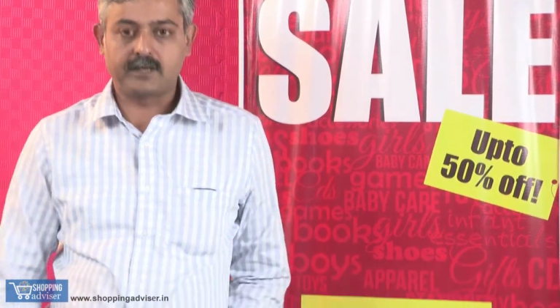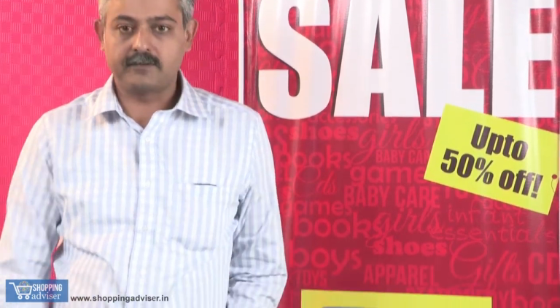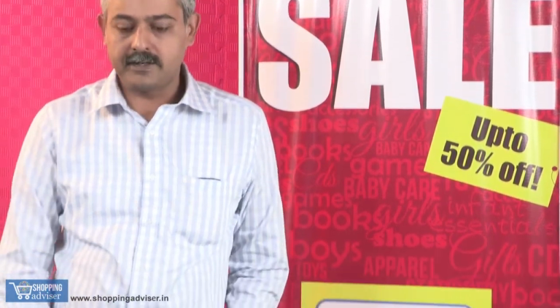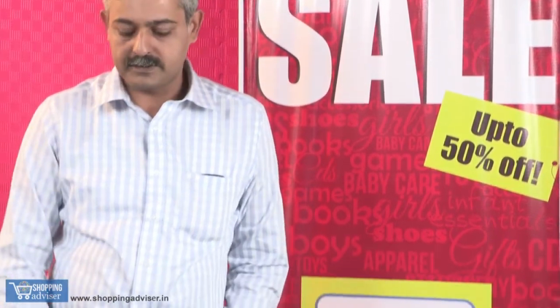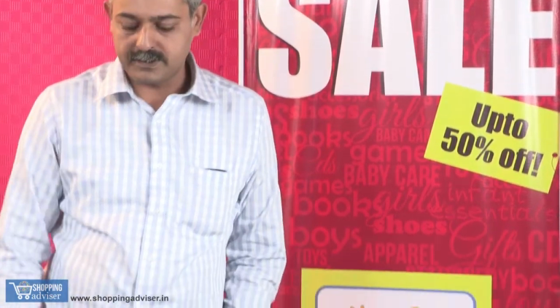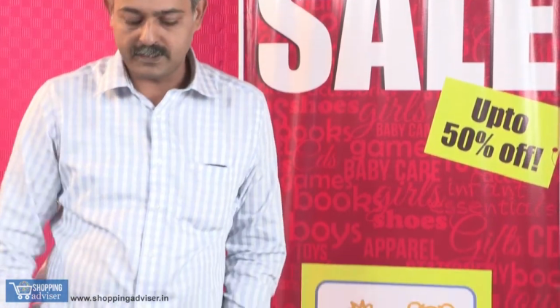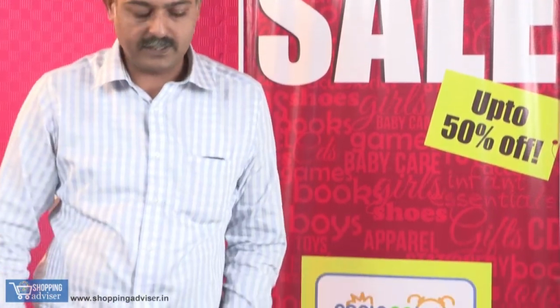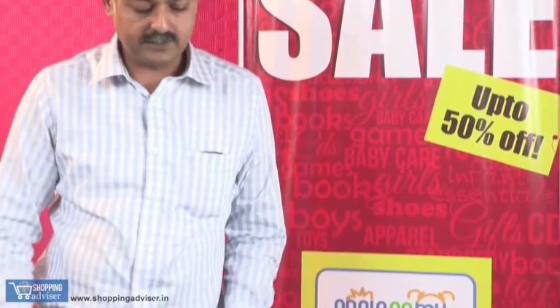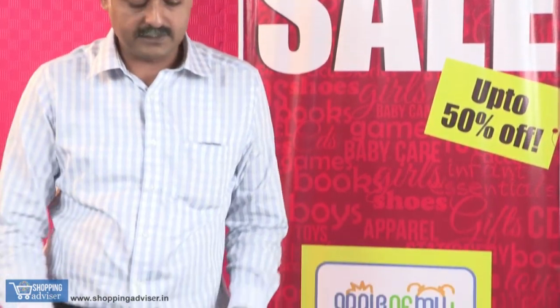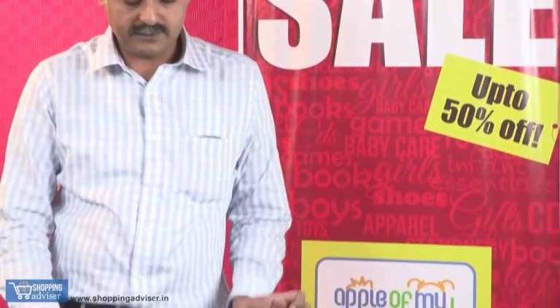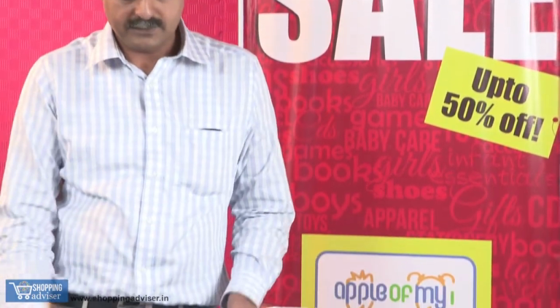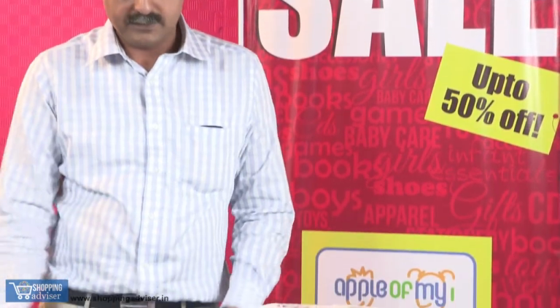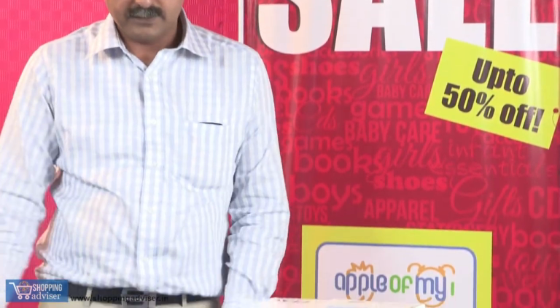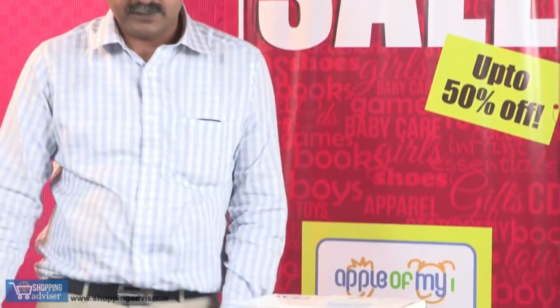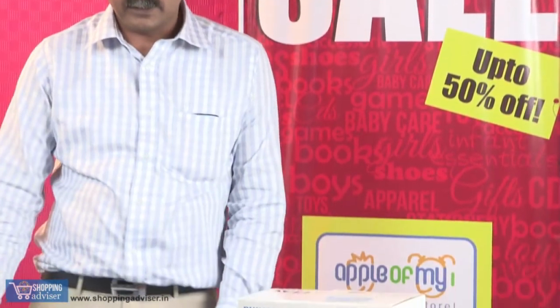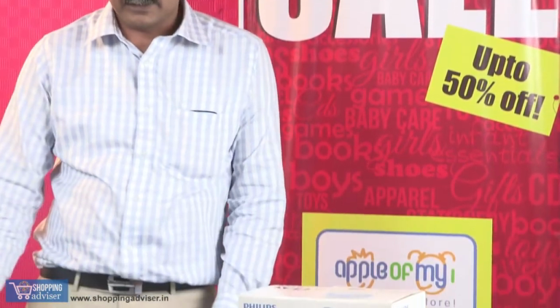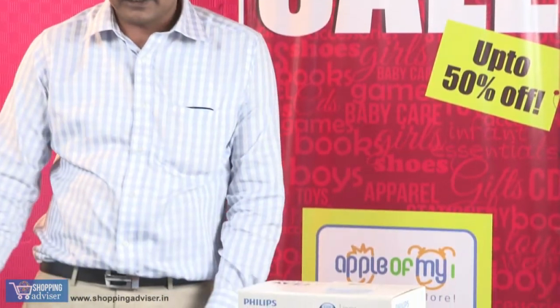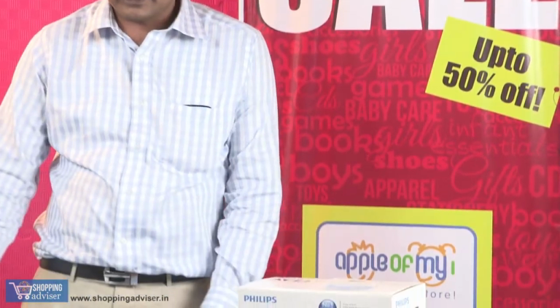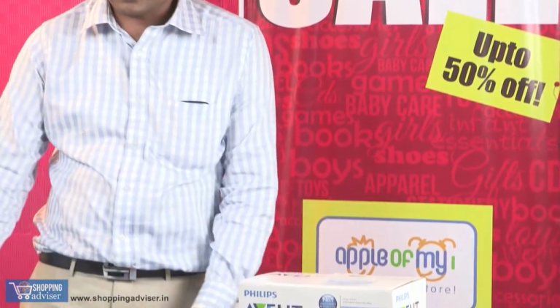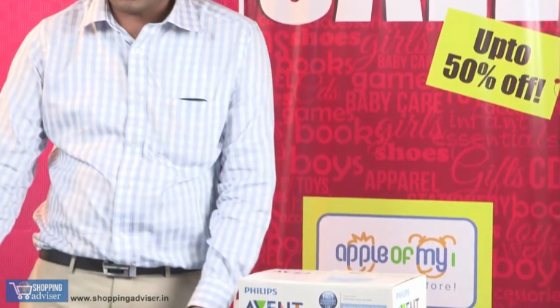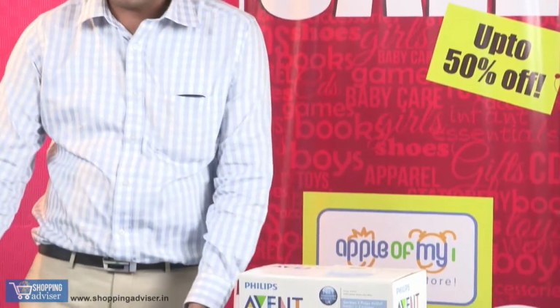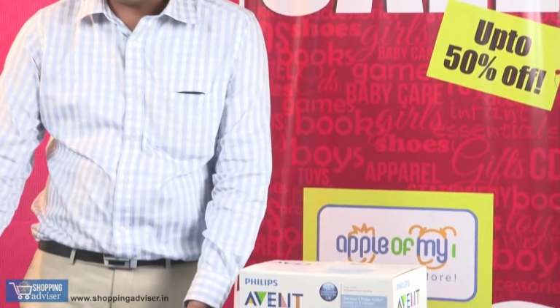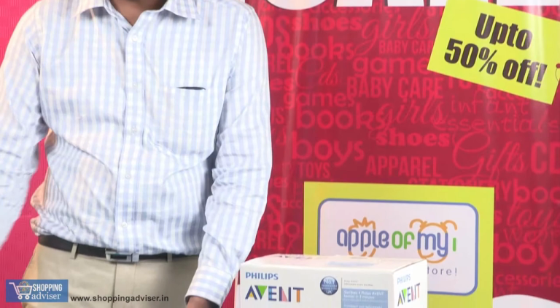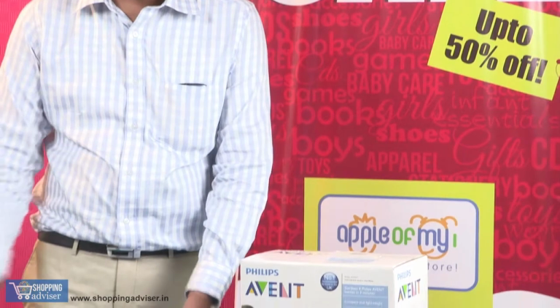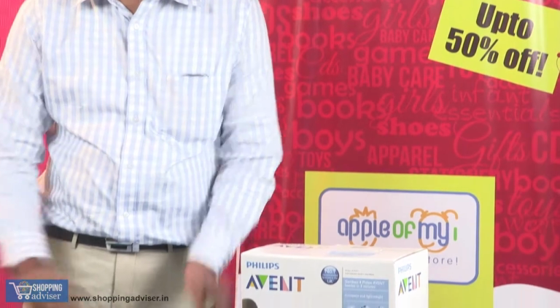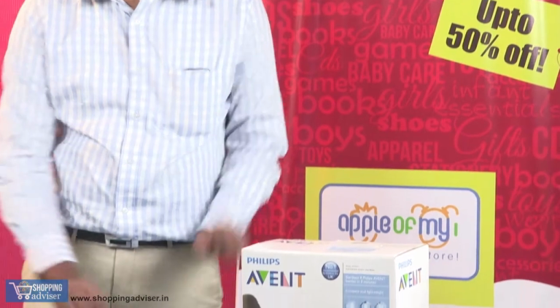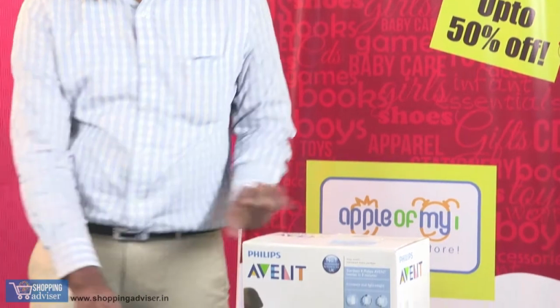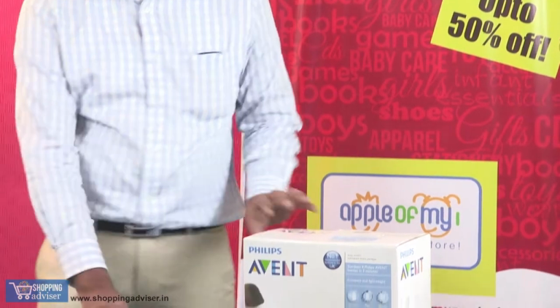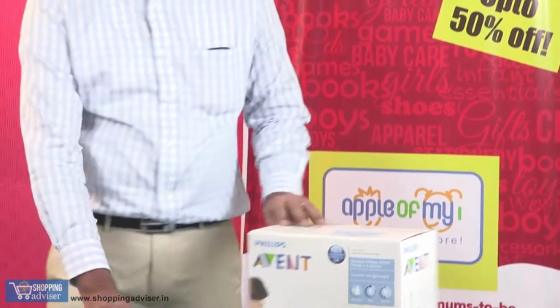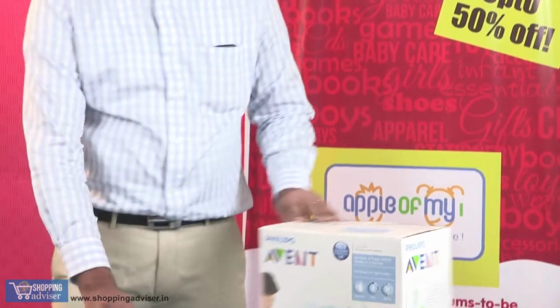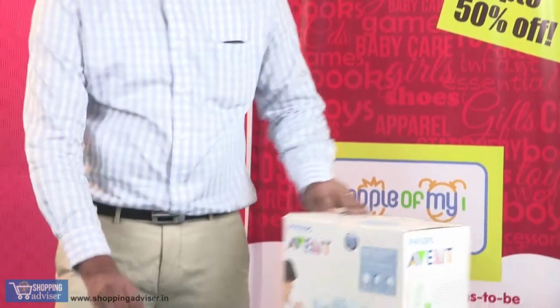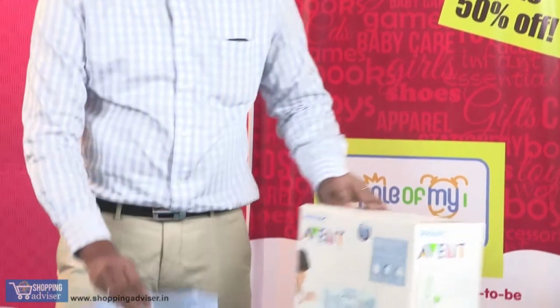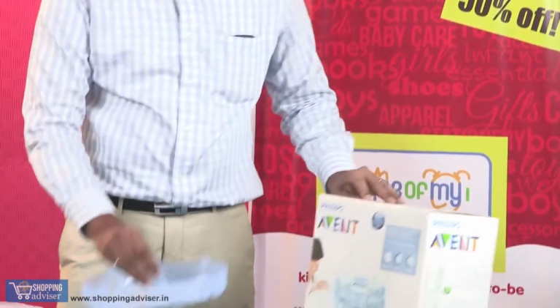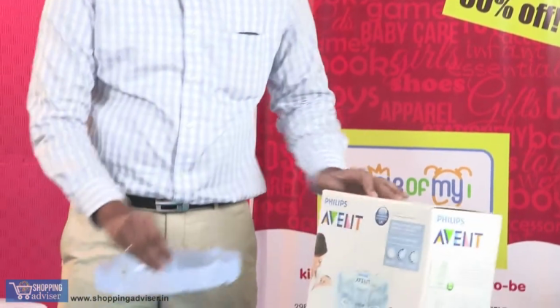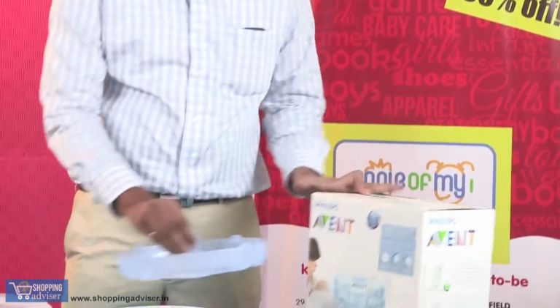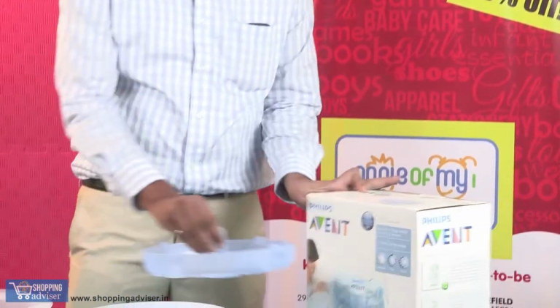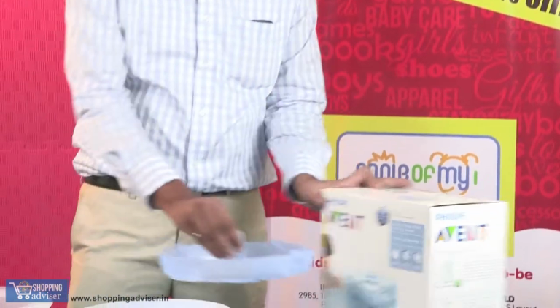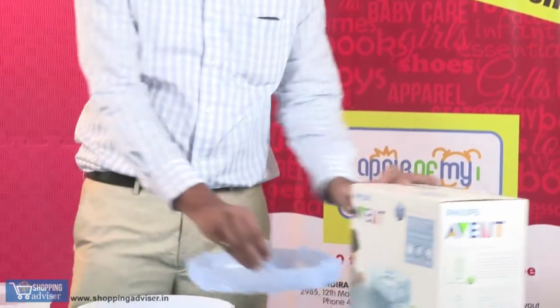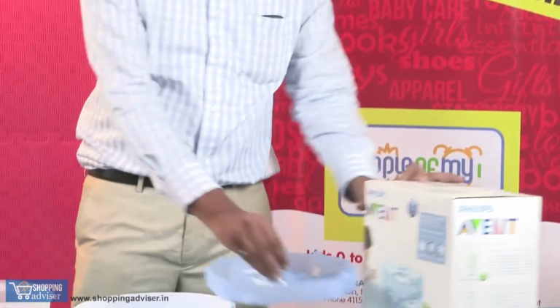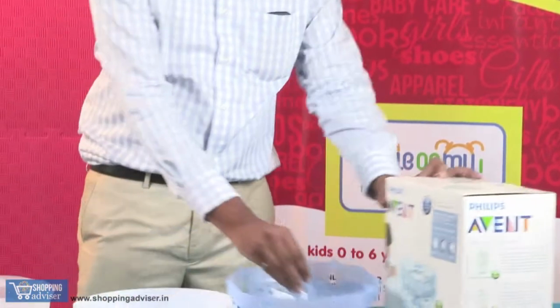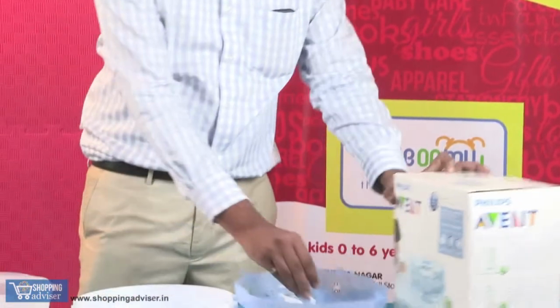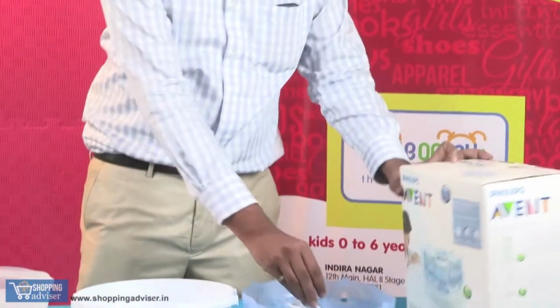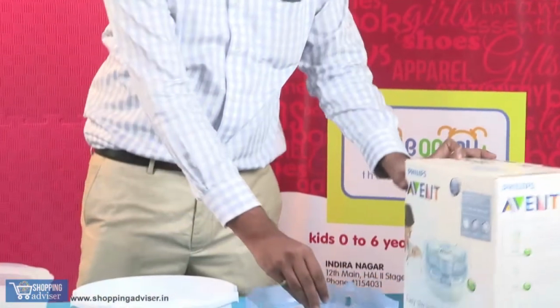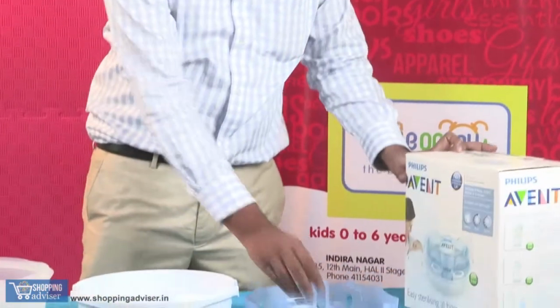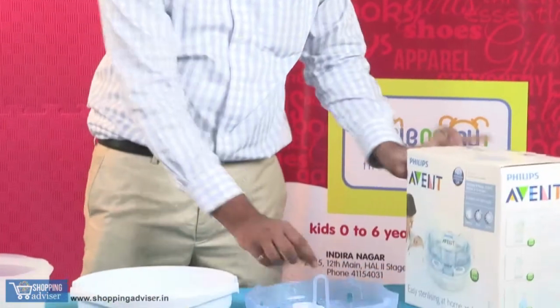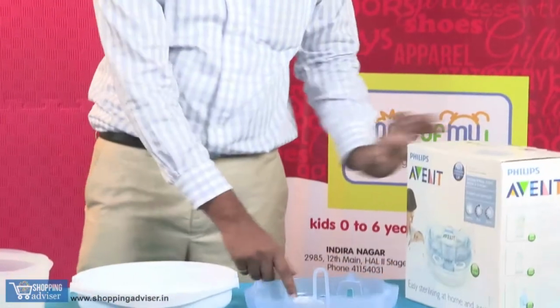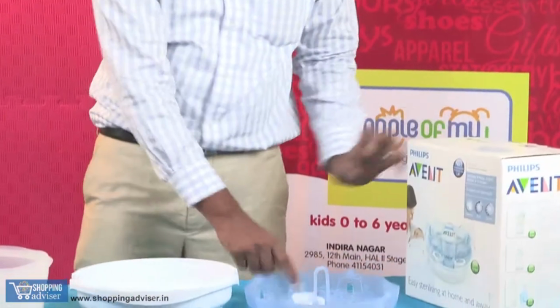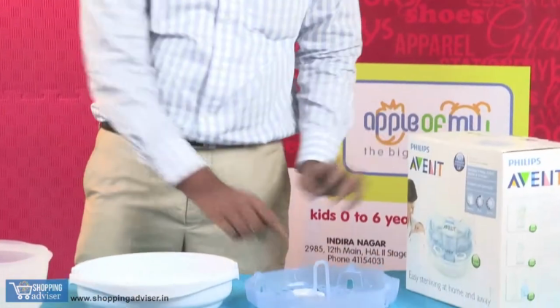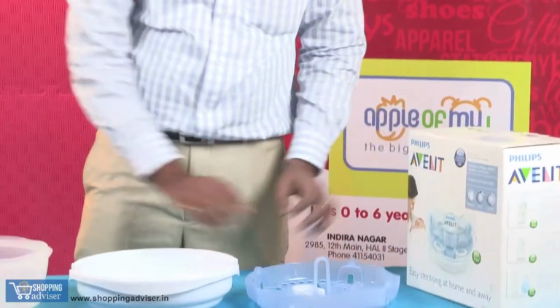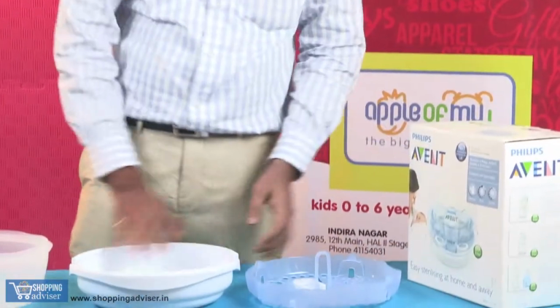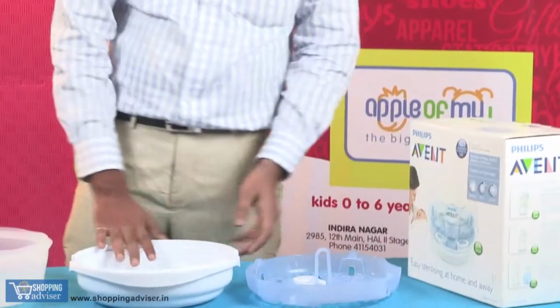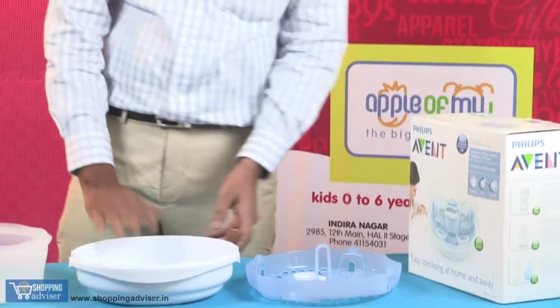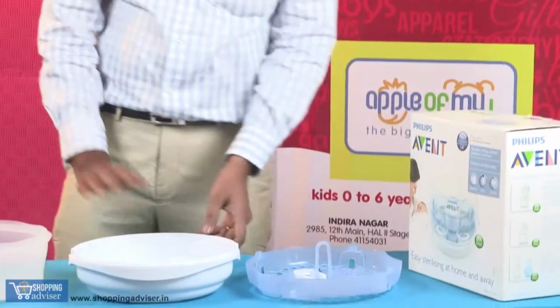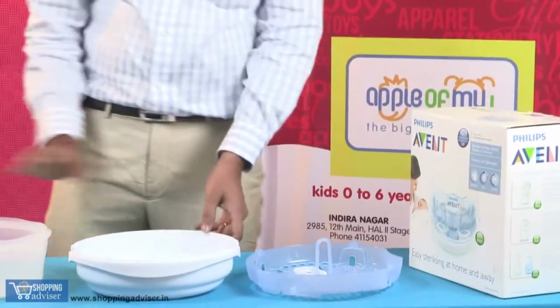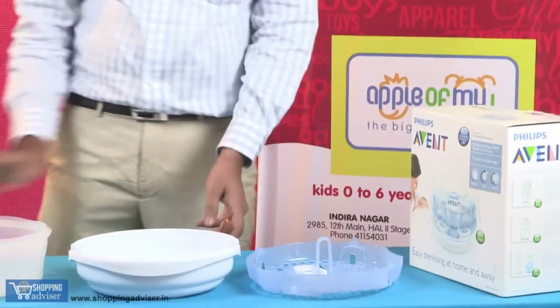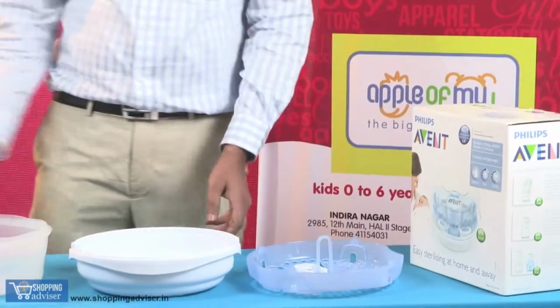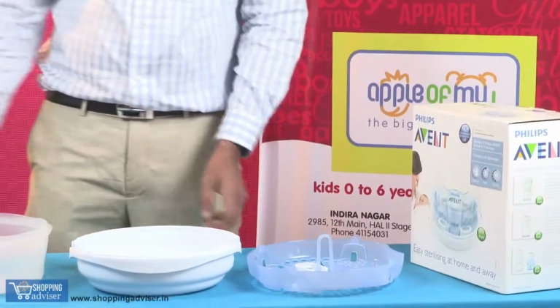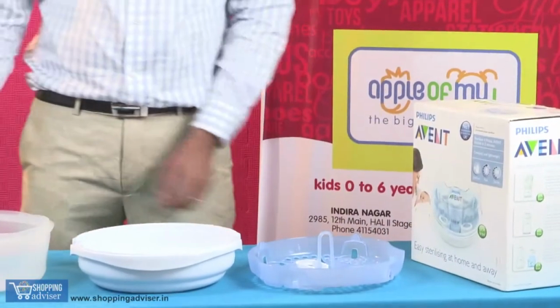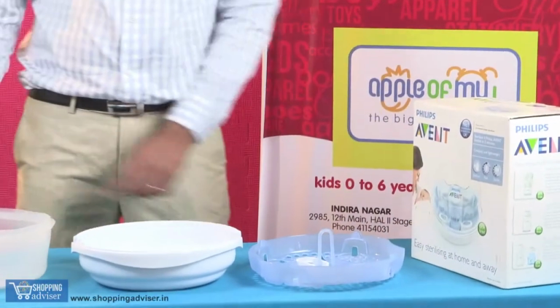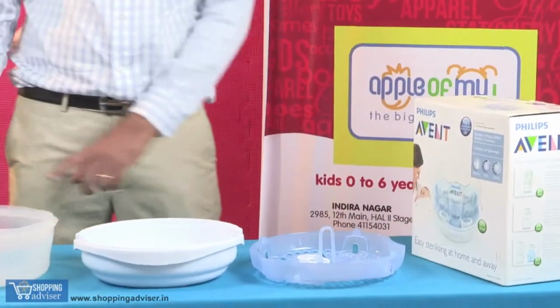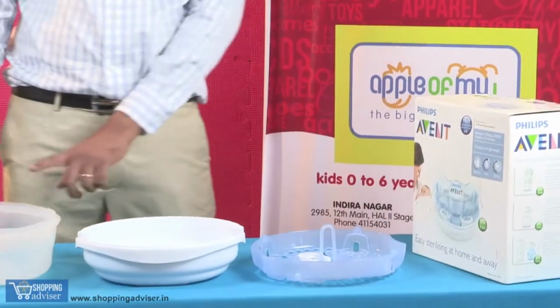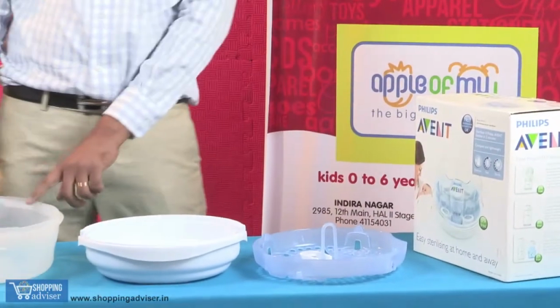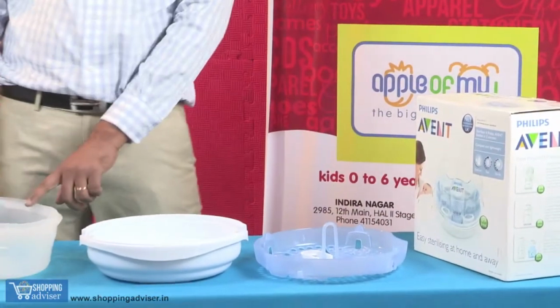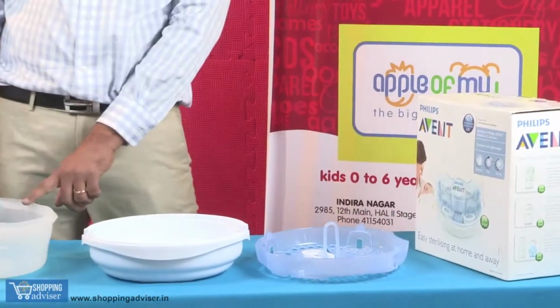Microwave sterilizer — the part list is this. We have the basket, the base, and the lid.